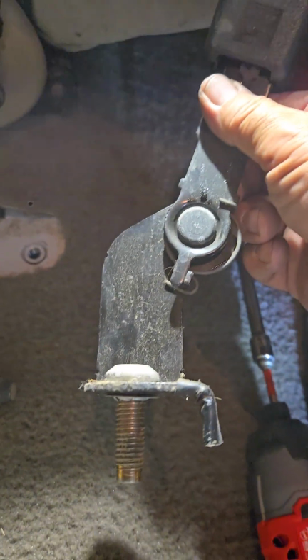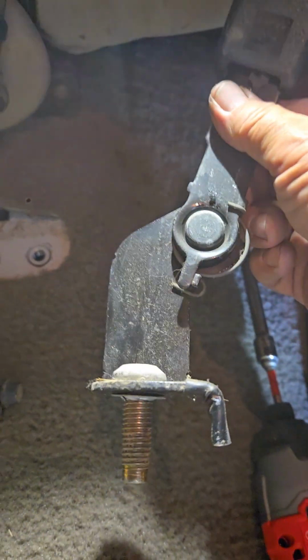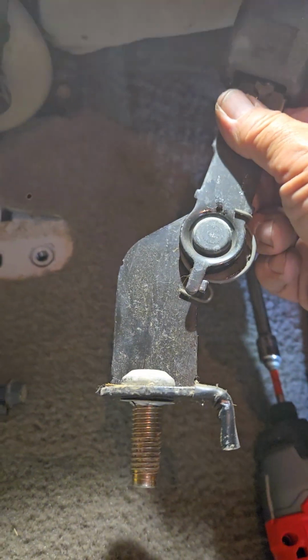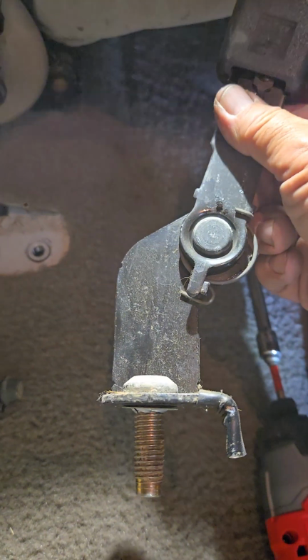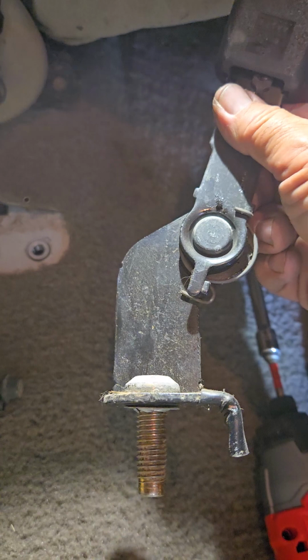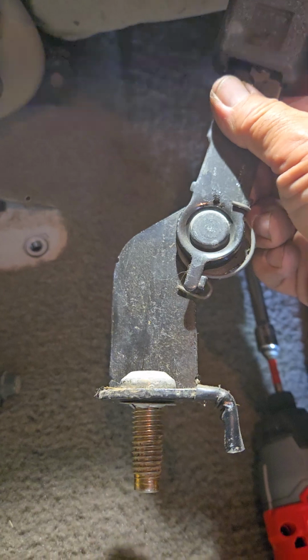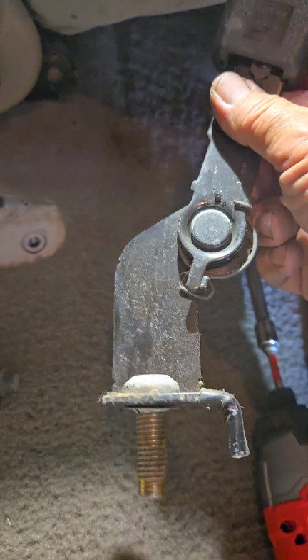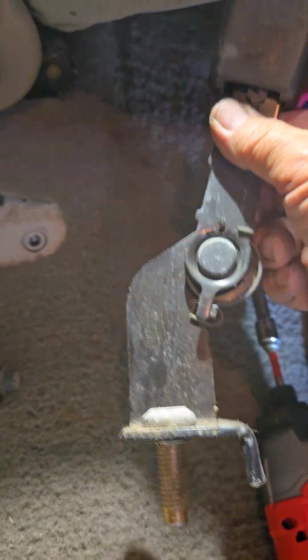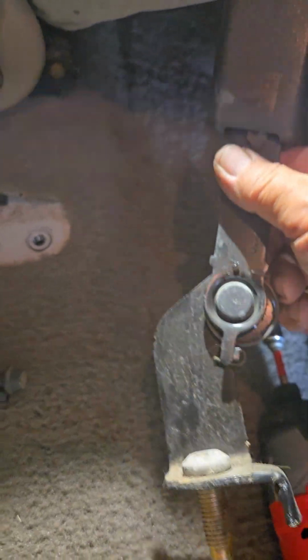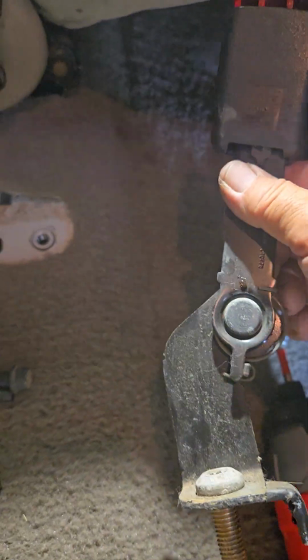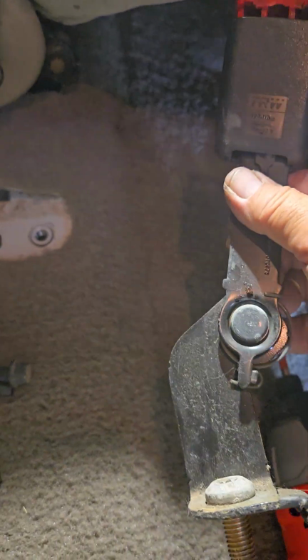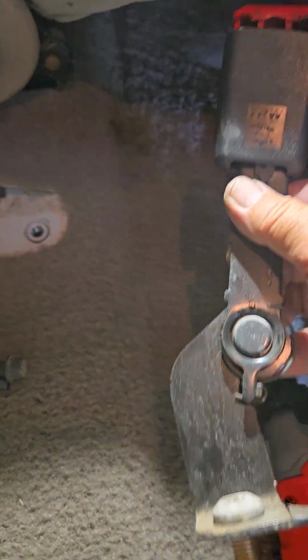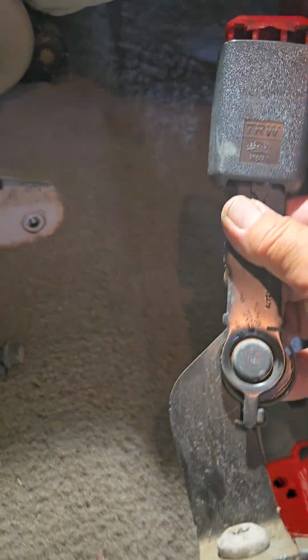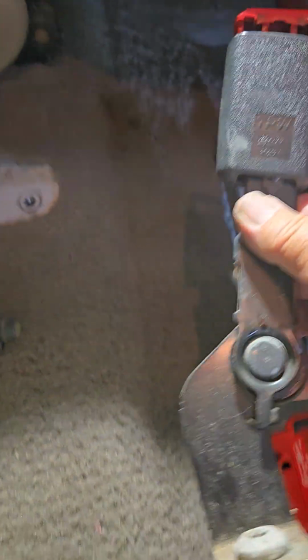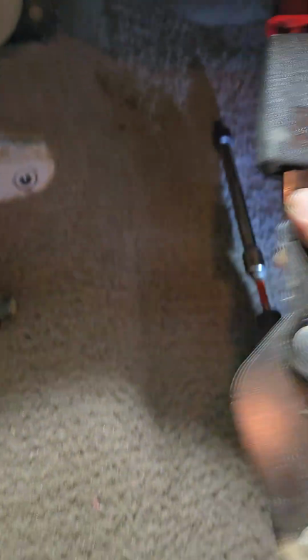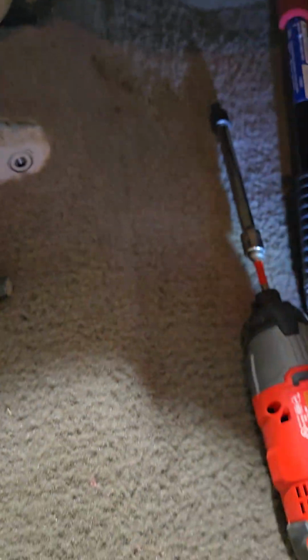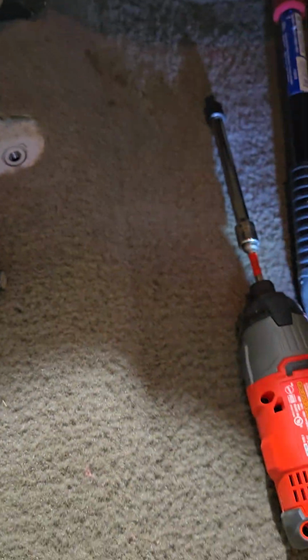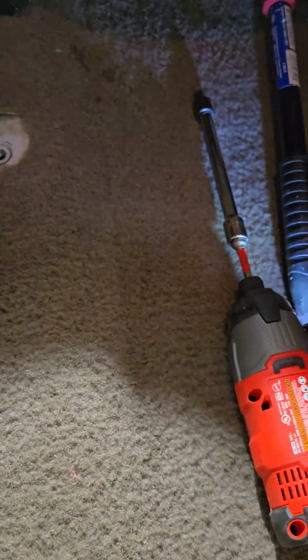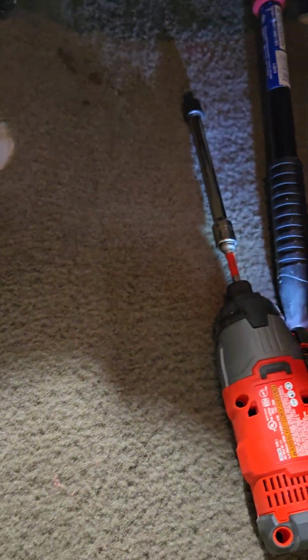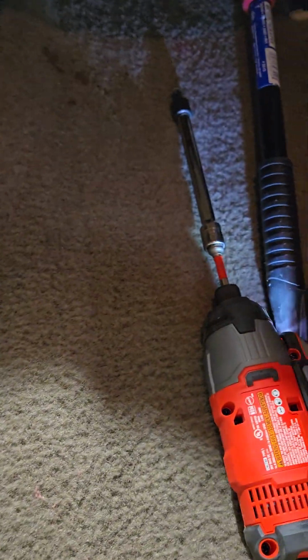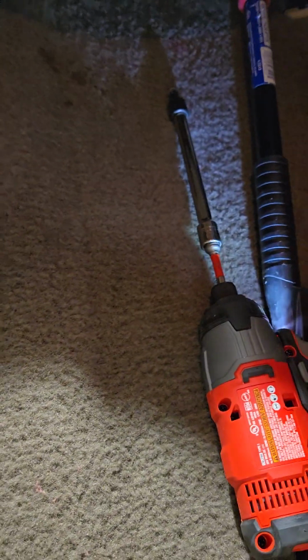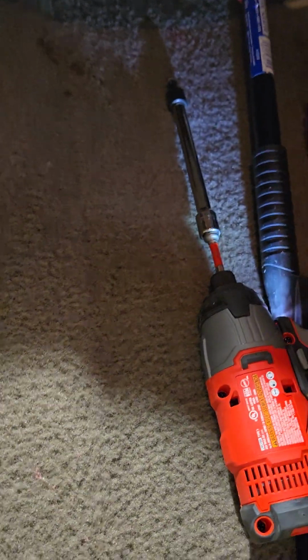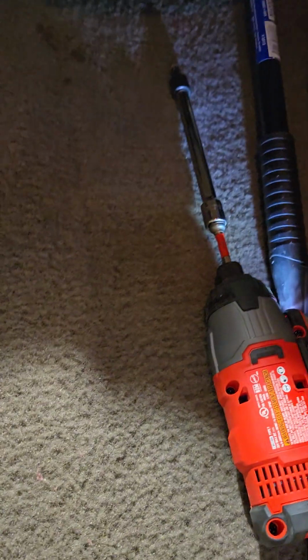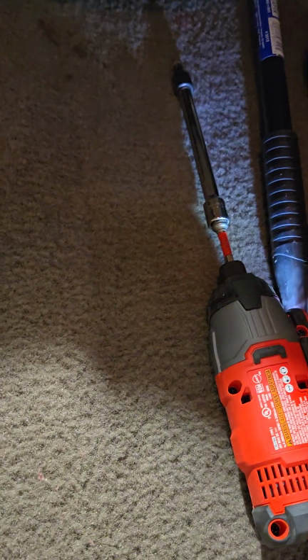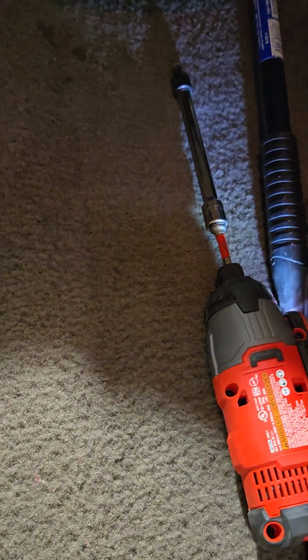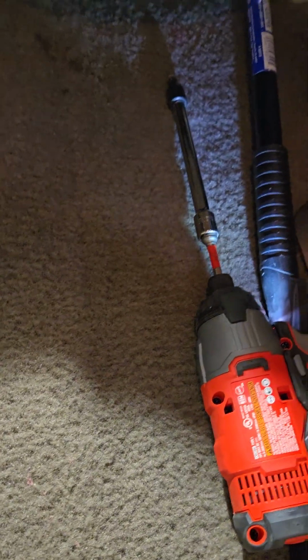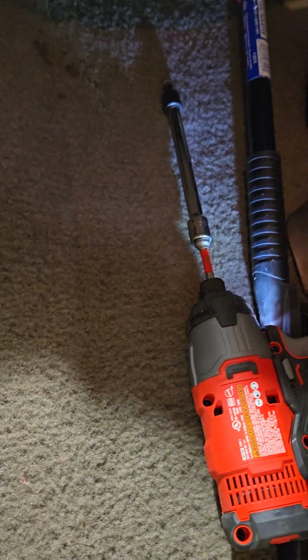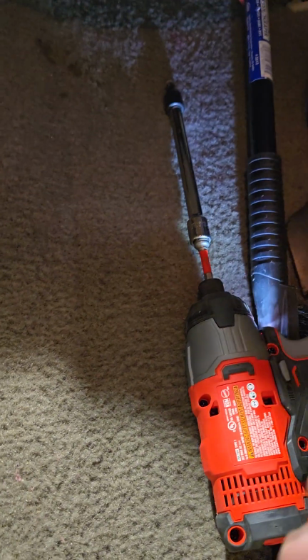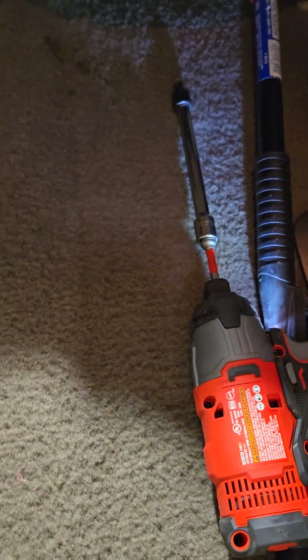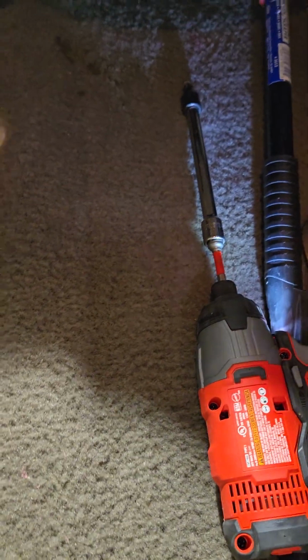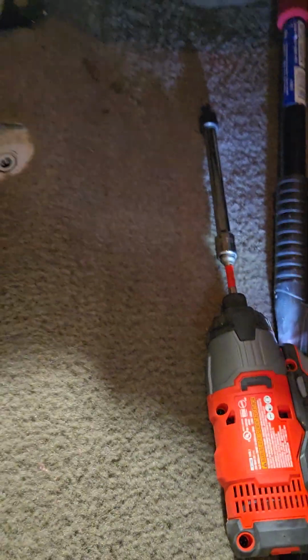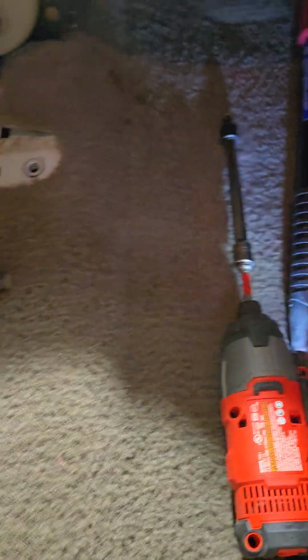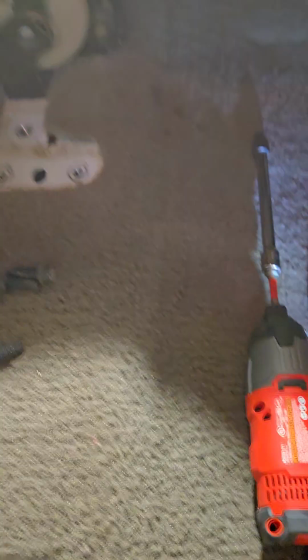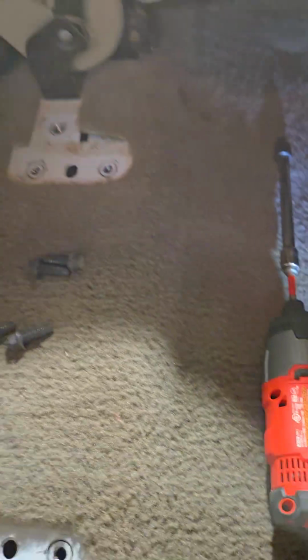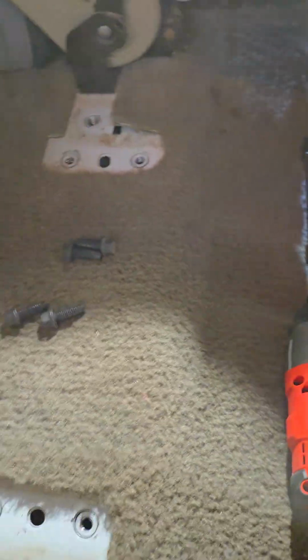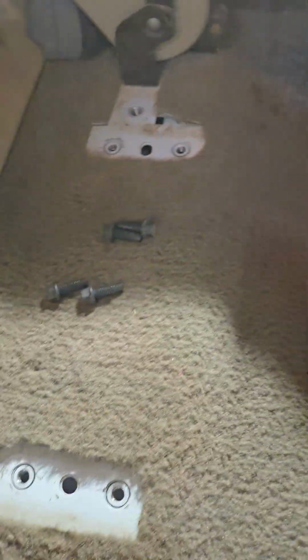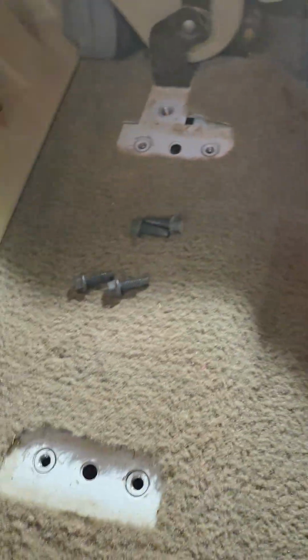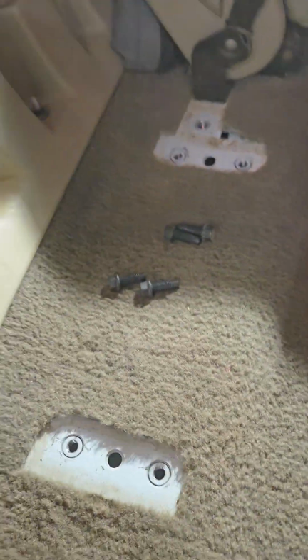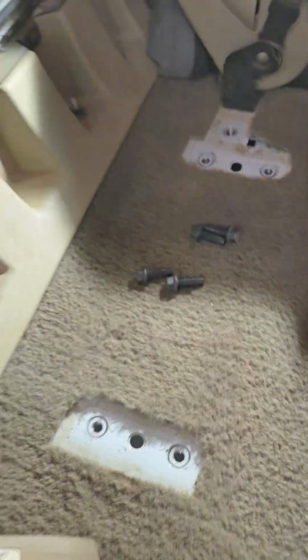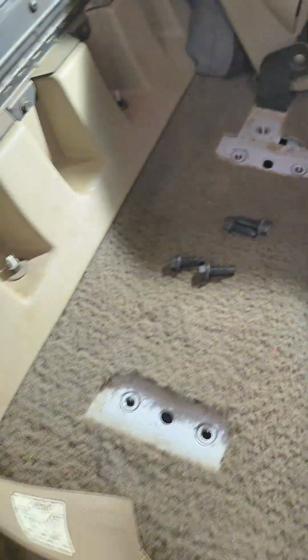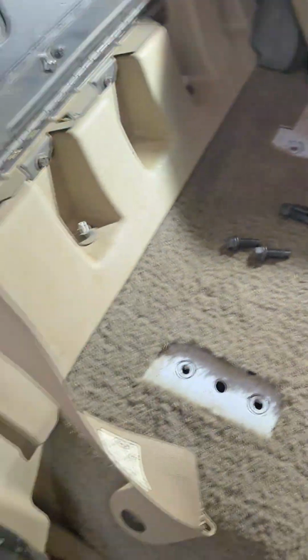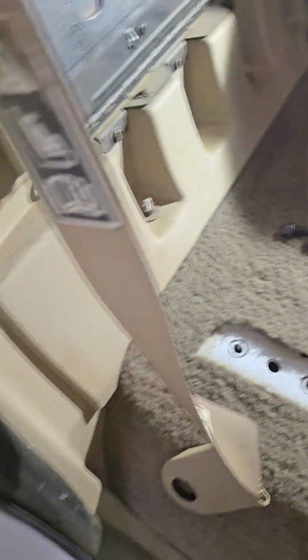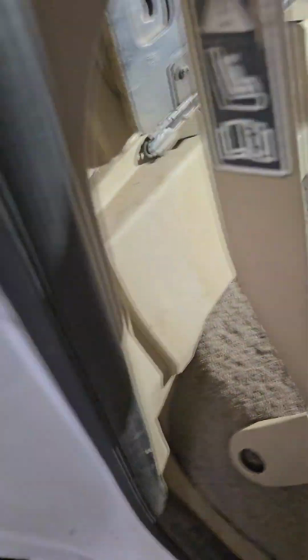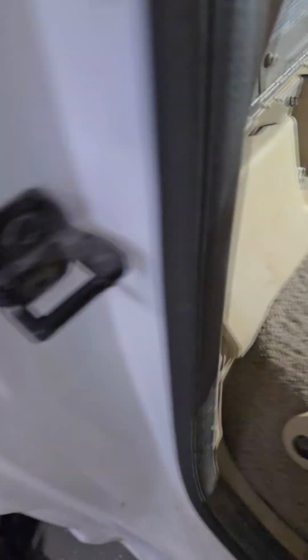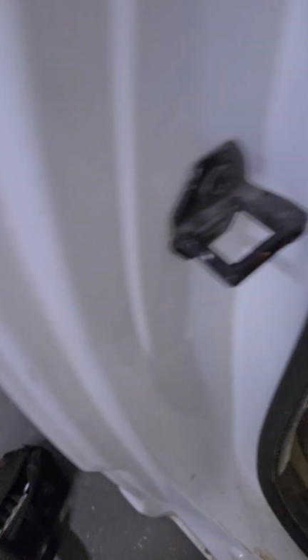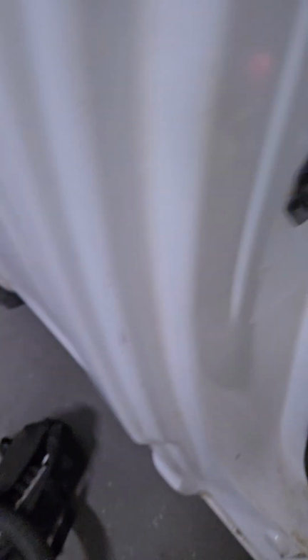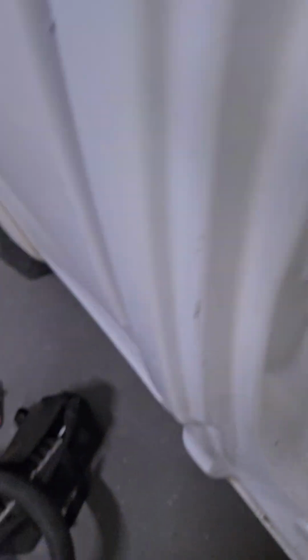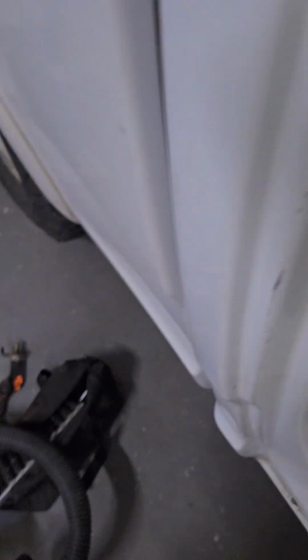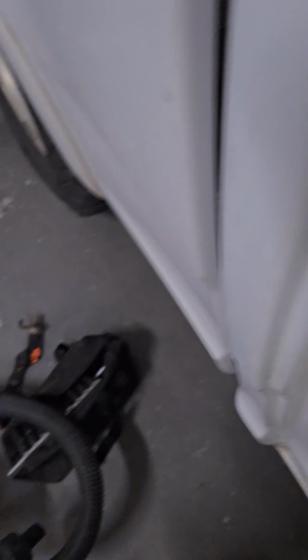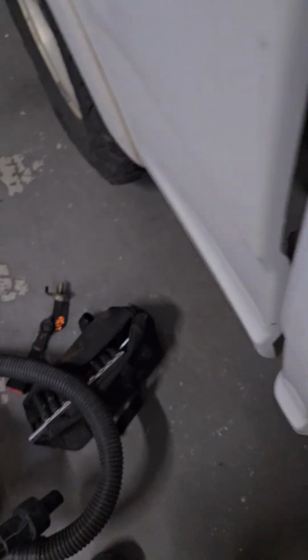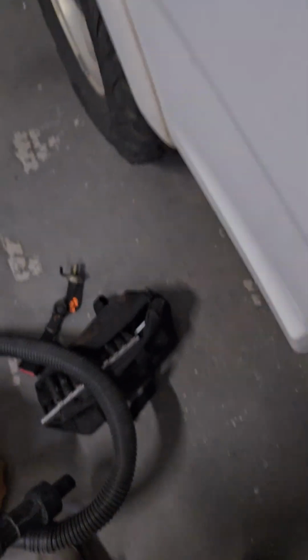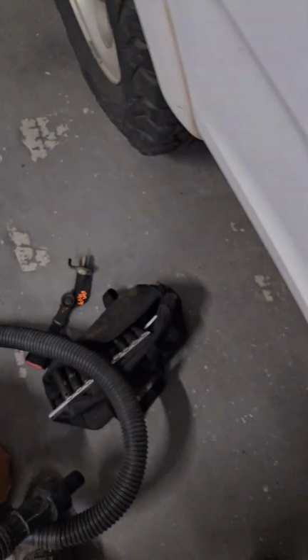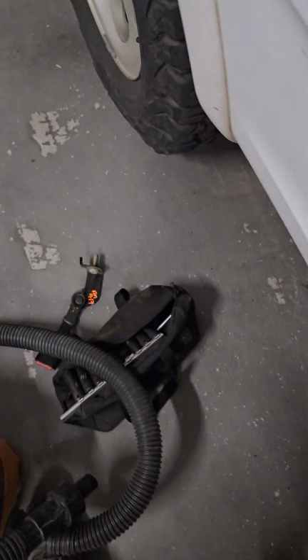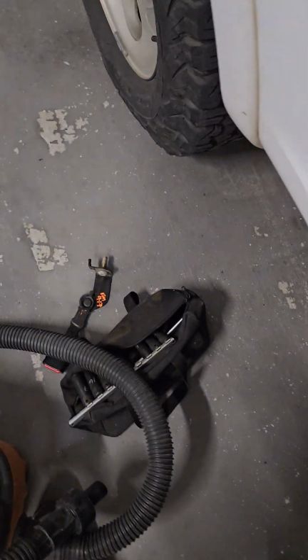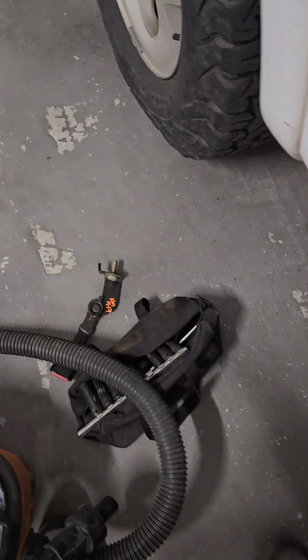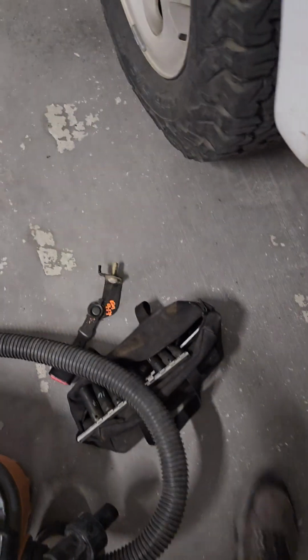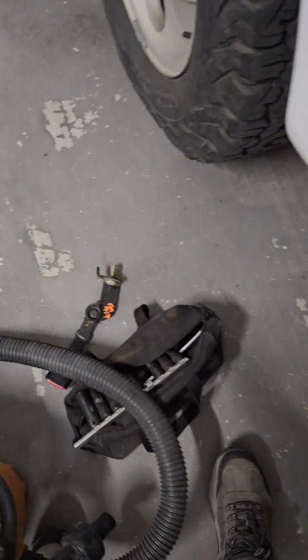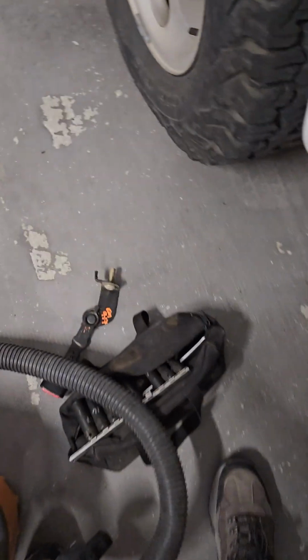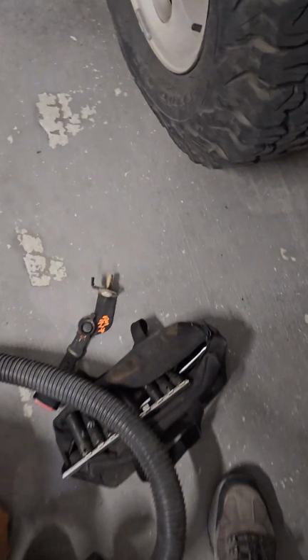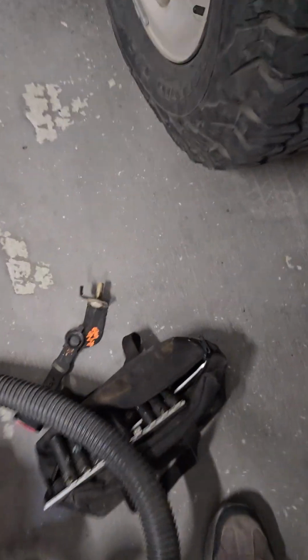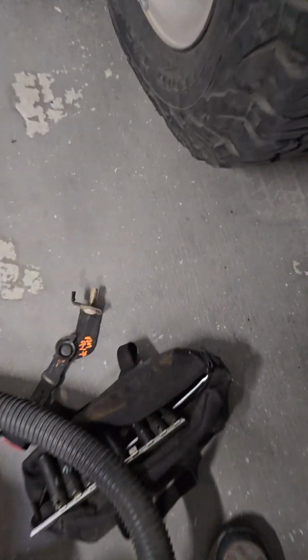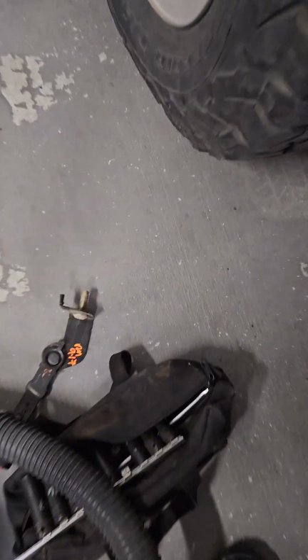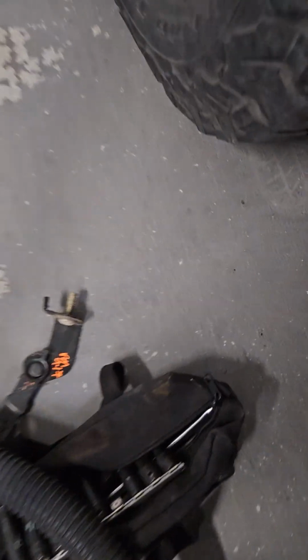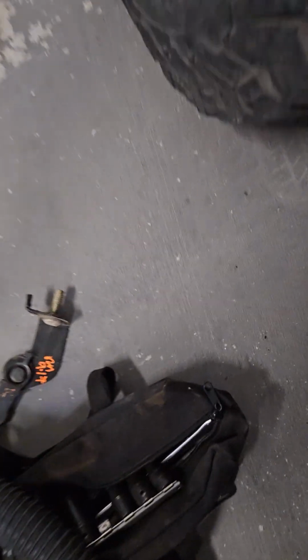The broken one is out. I pulled a new one from the you-pick-and-pull today.